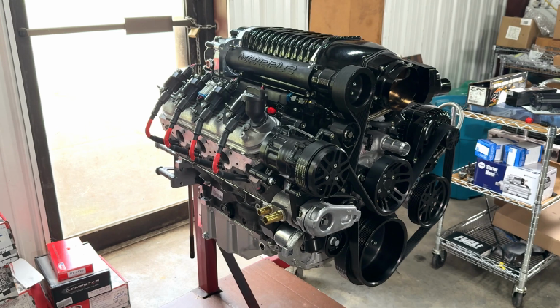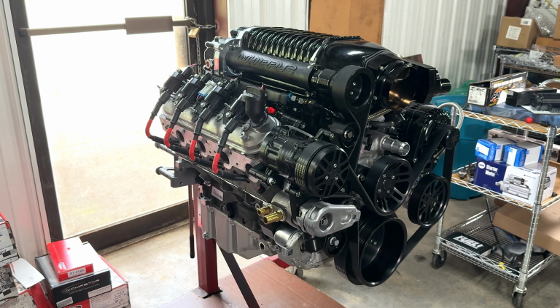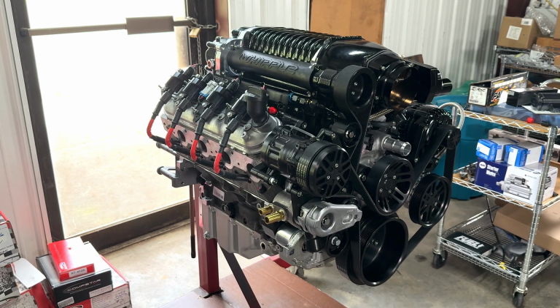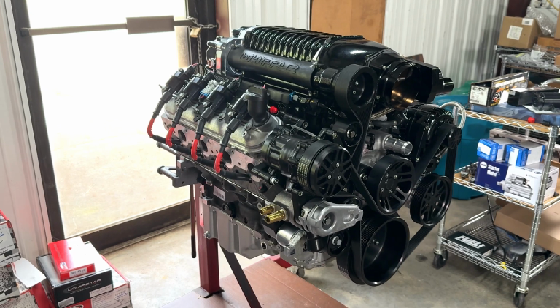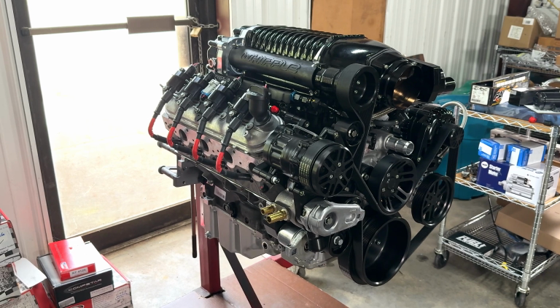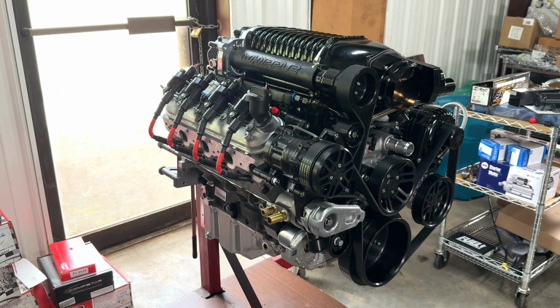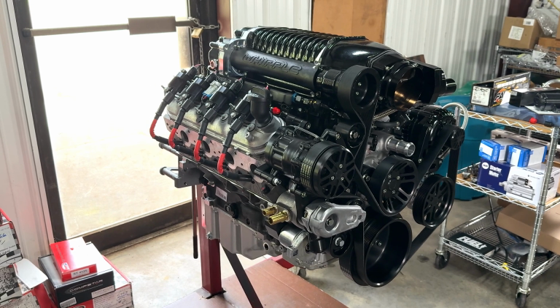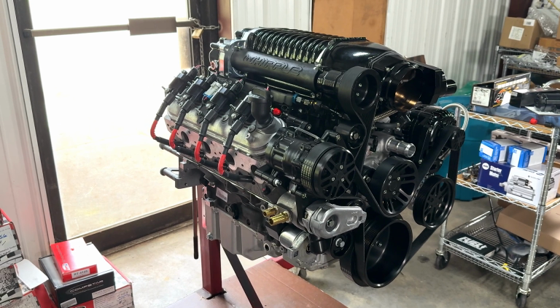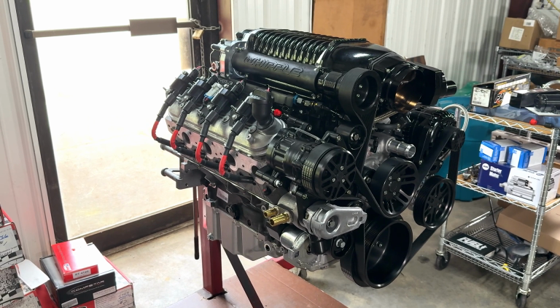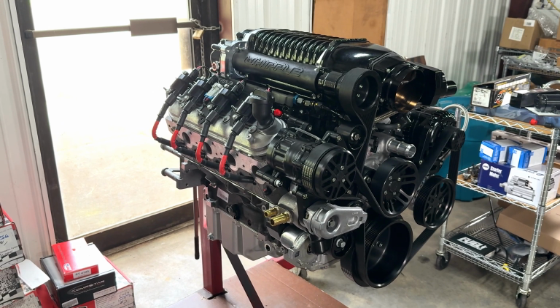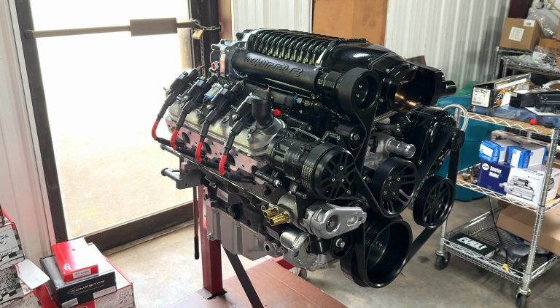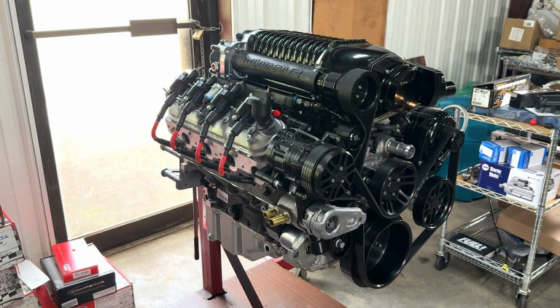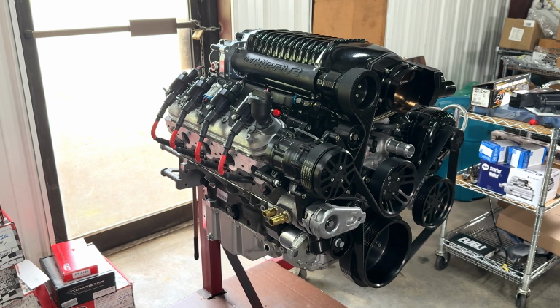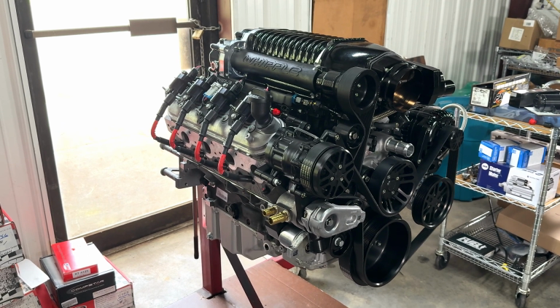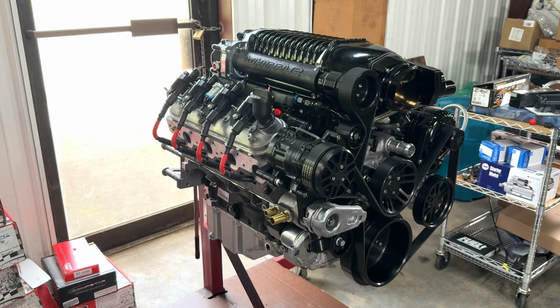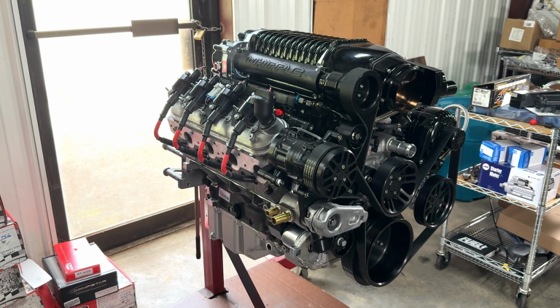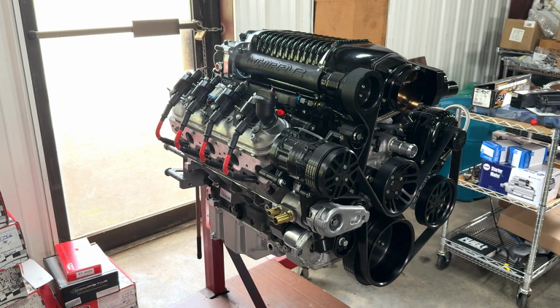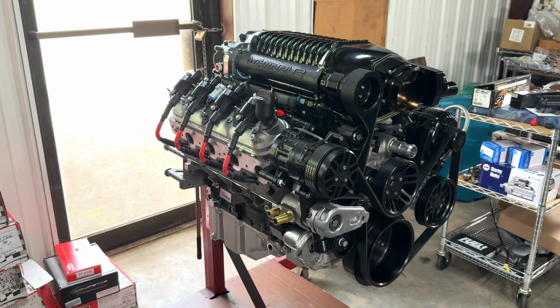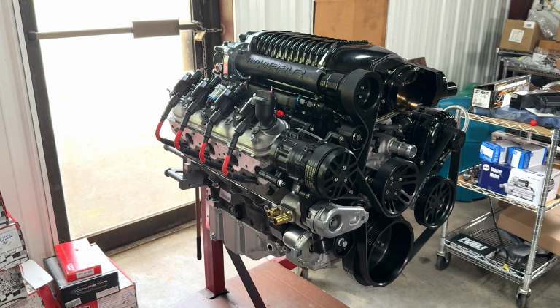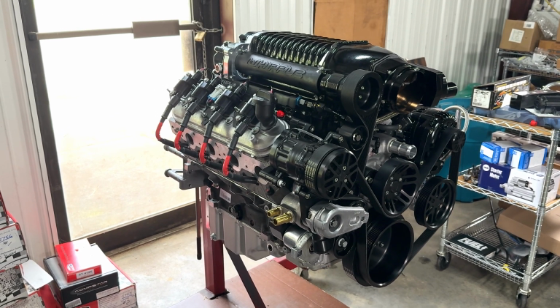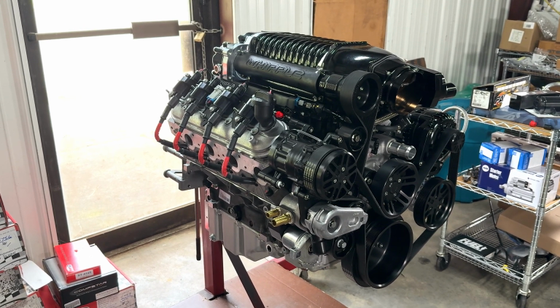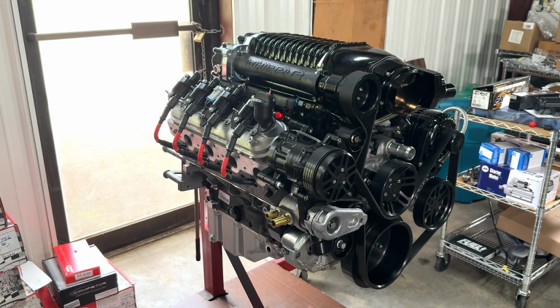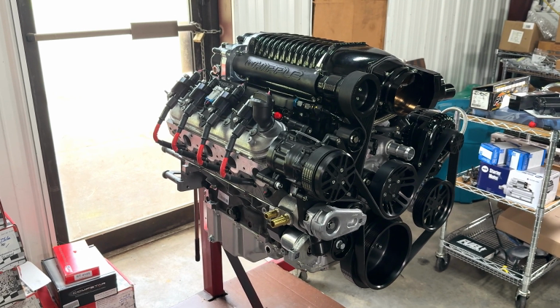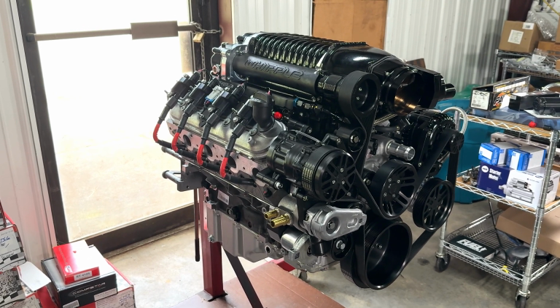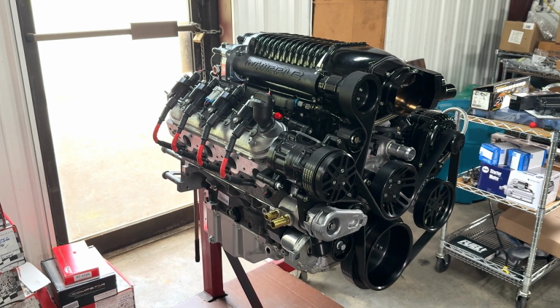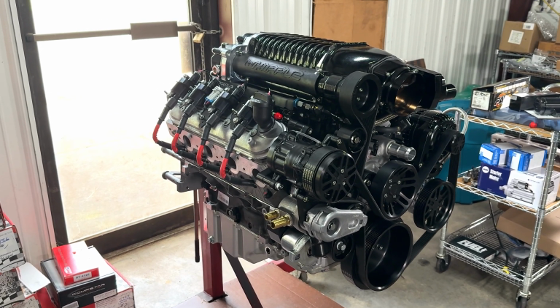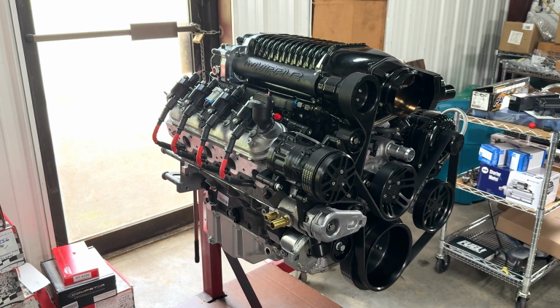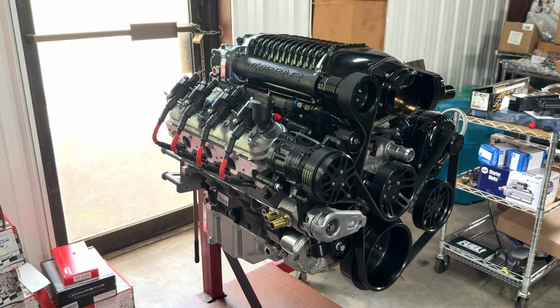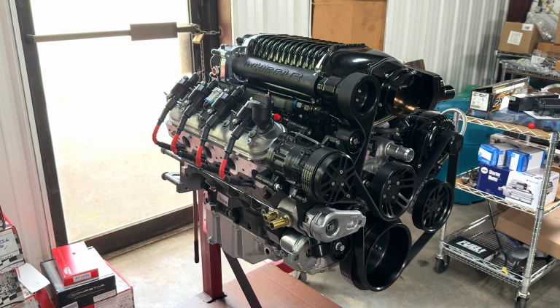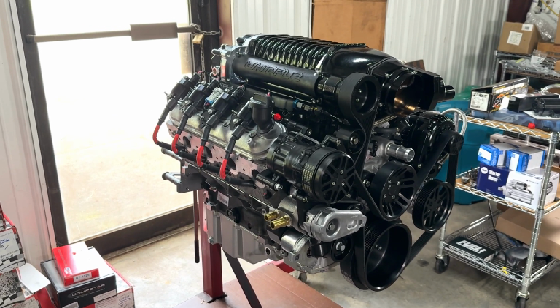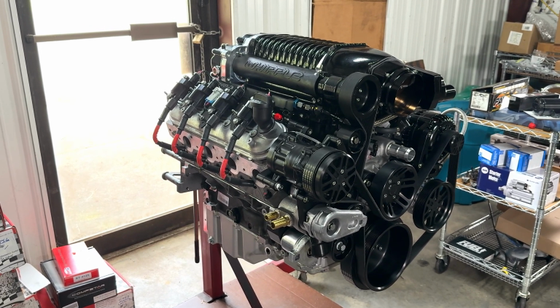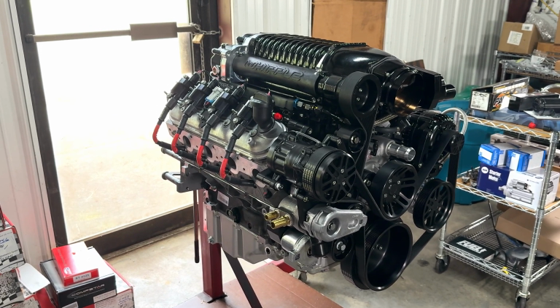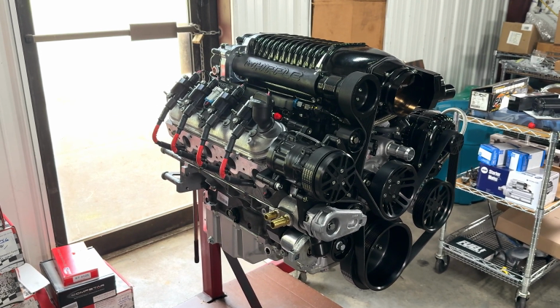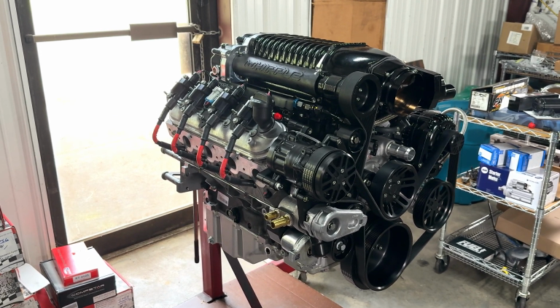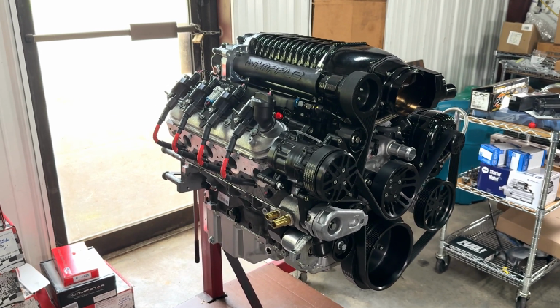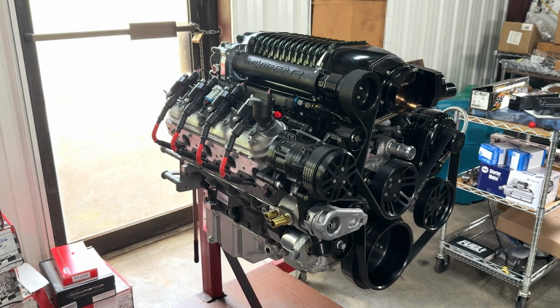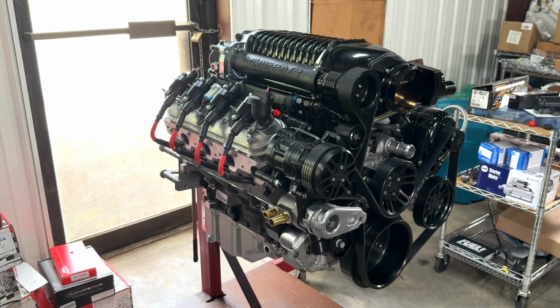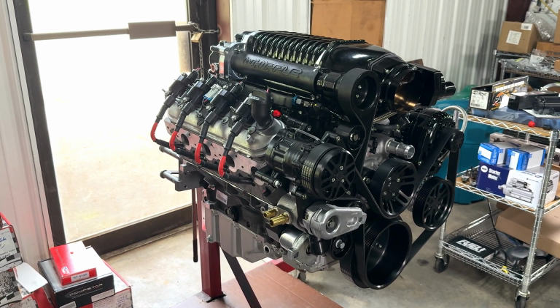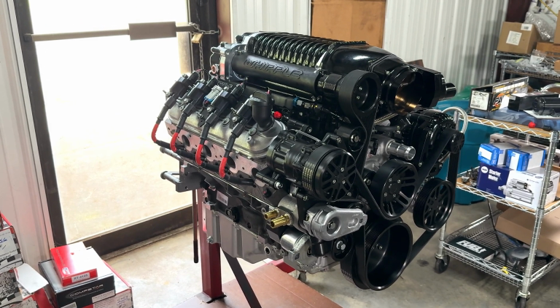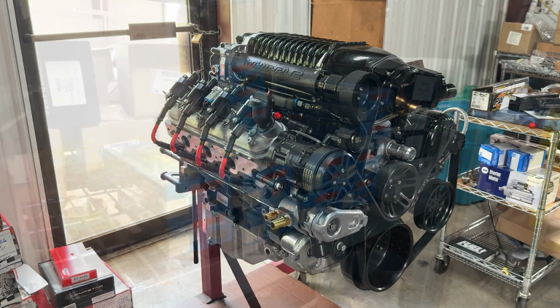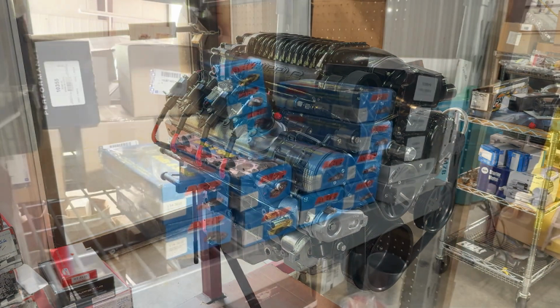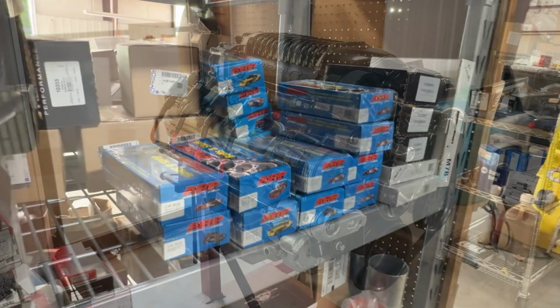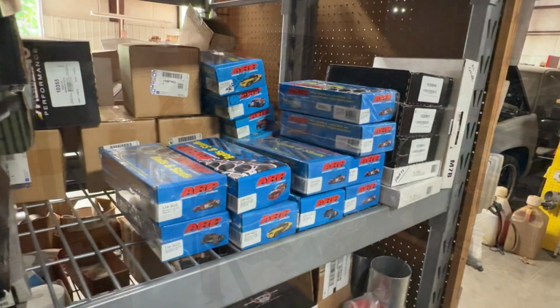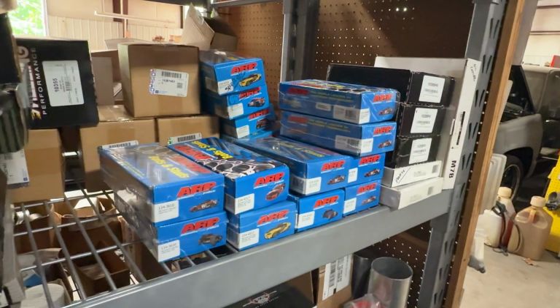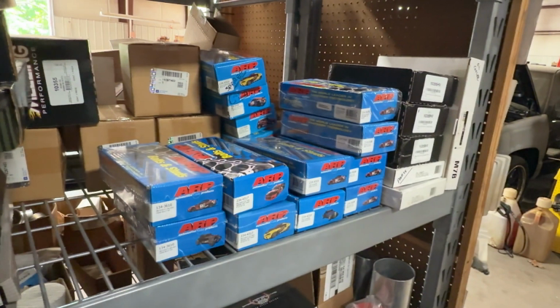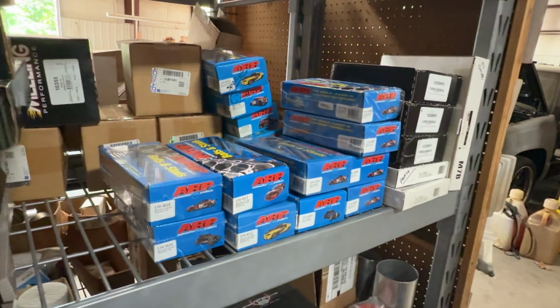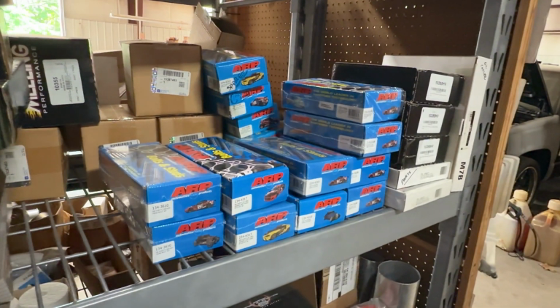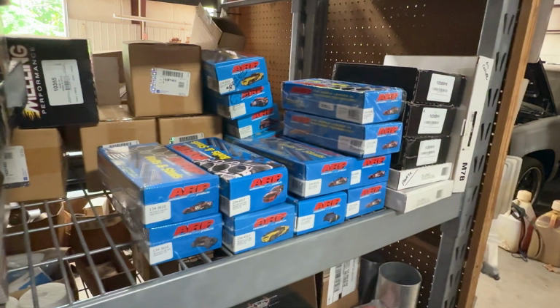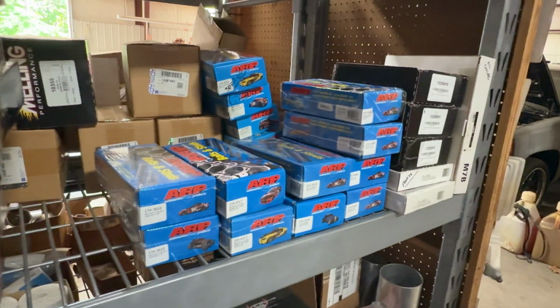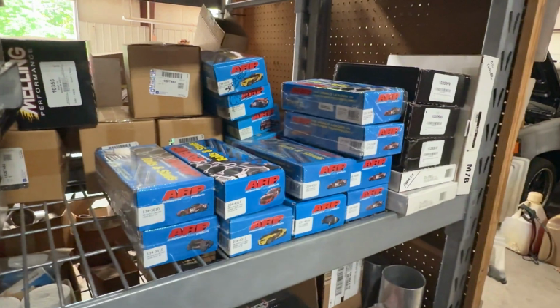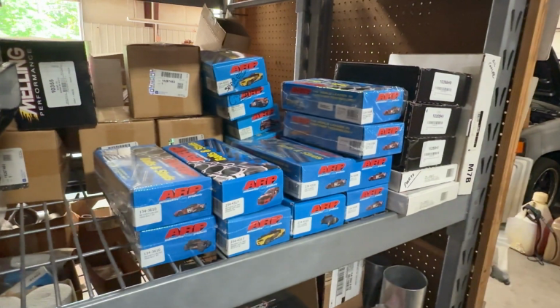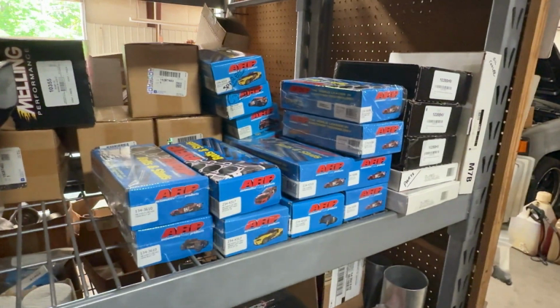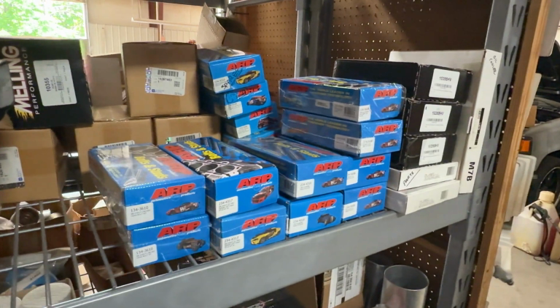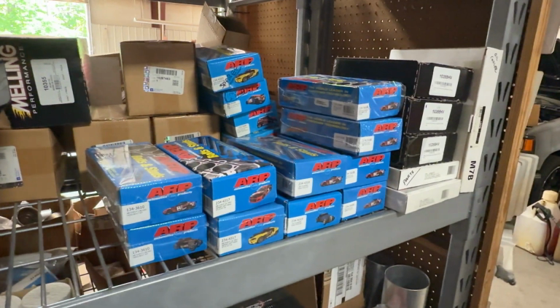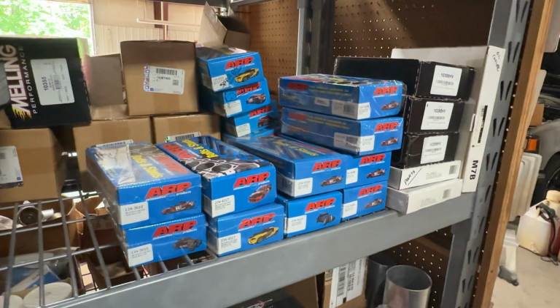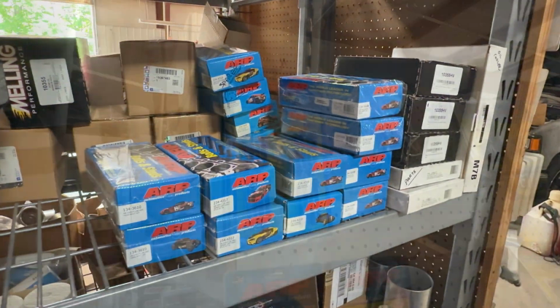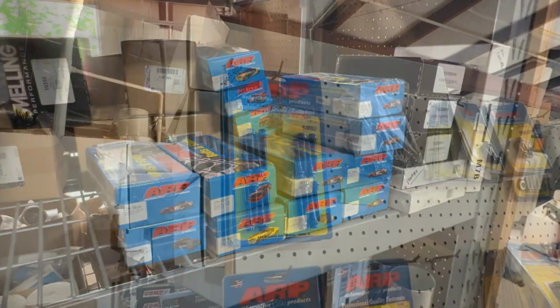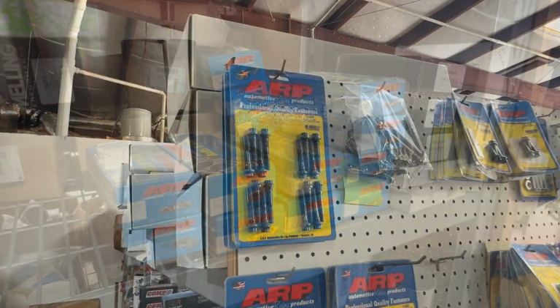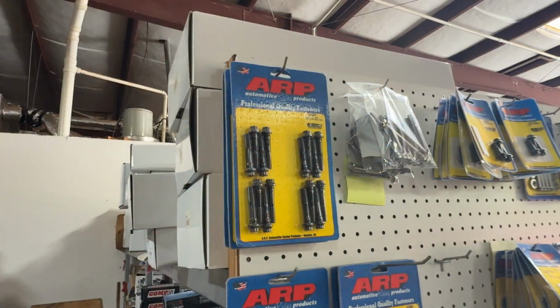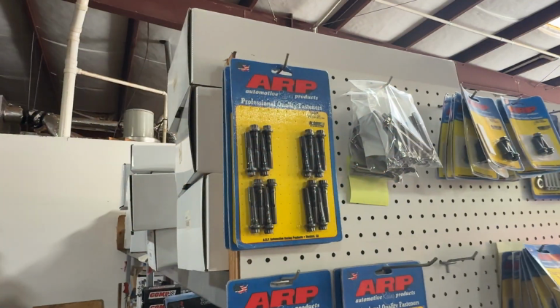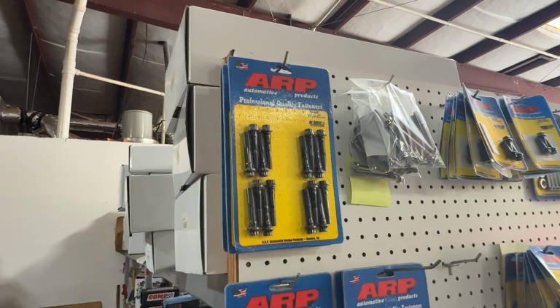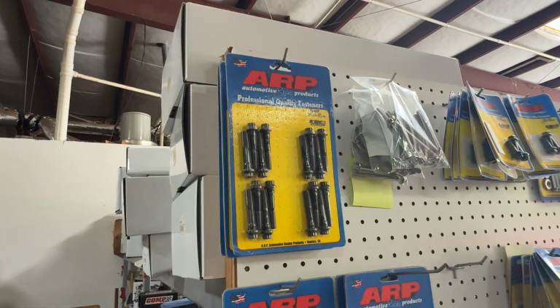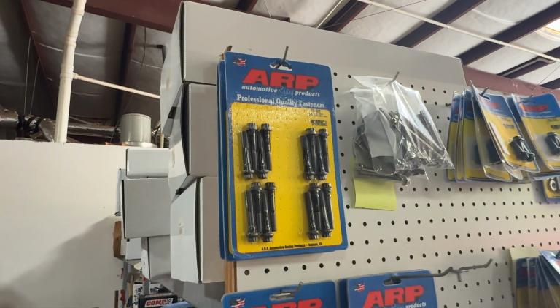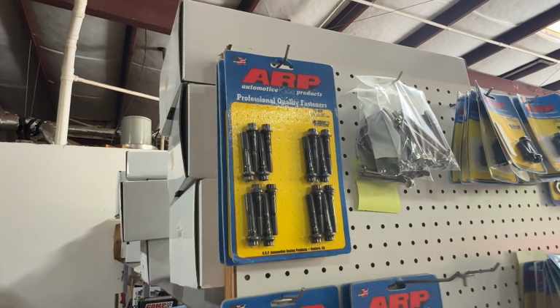This engine still has a factory crank, pistons, and rods, with upgraded main studs and rod bolts from ARP.